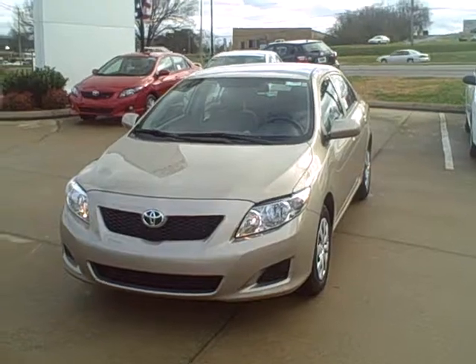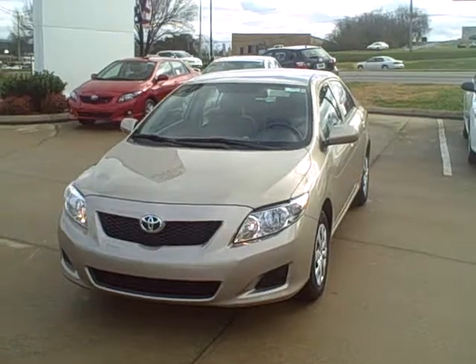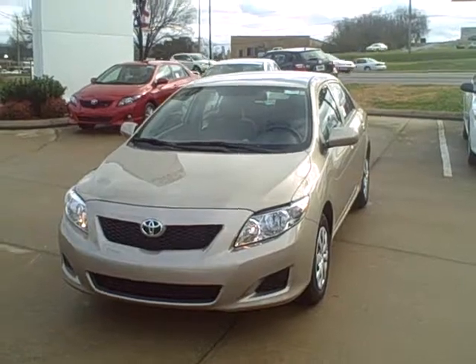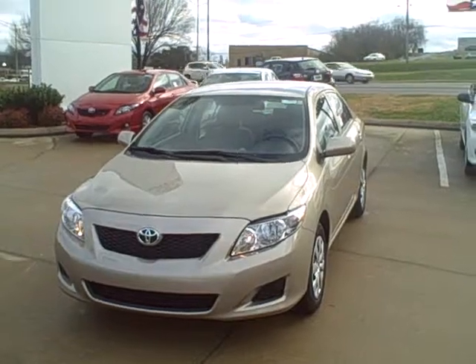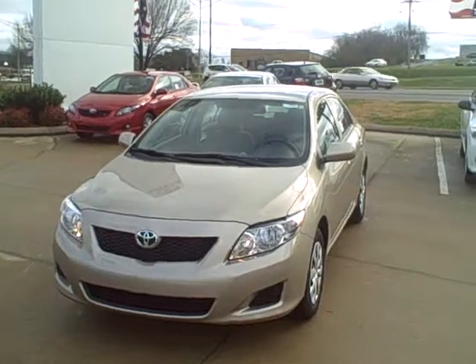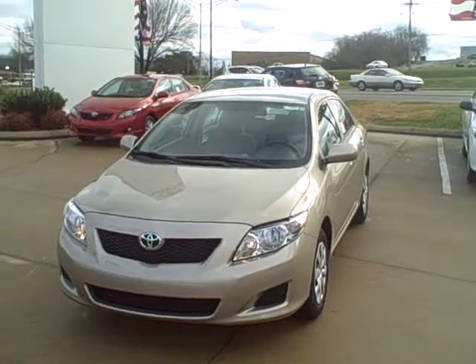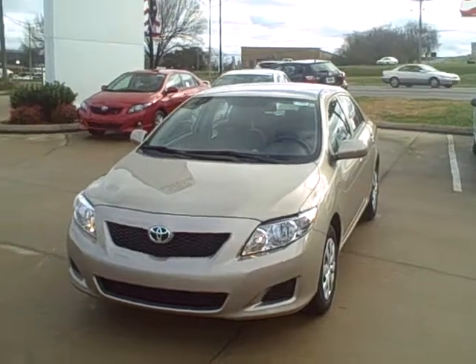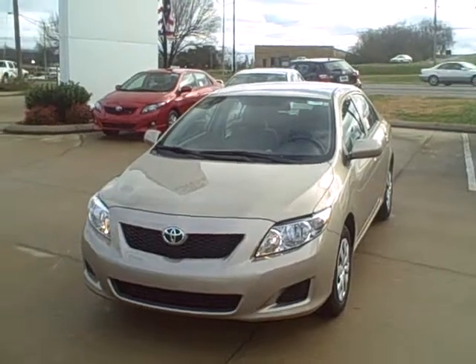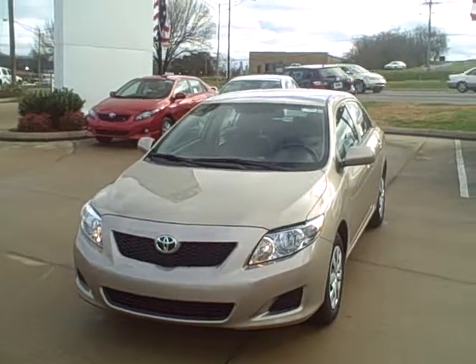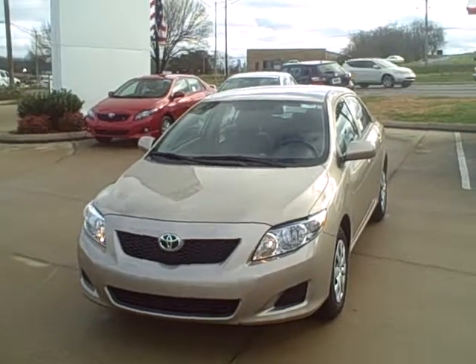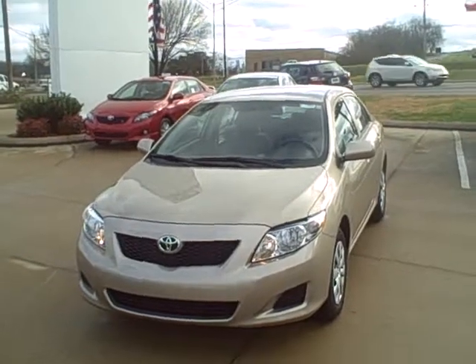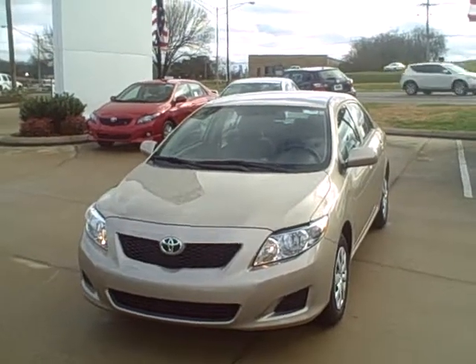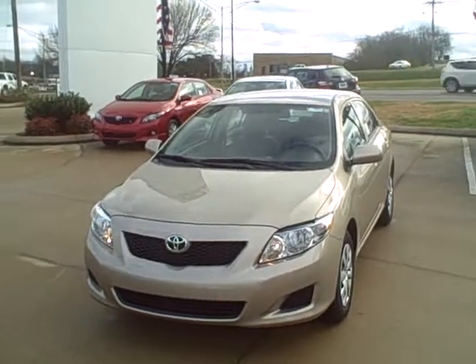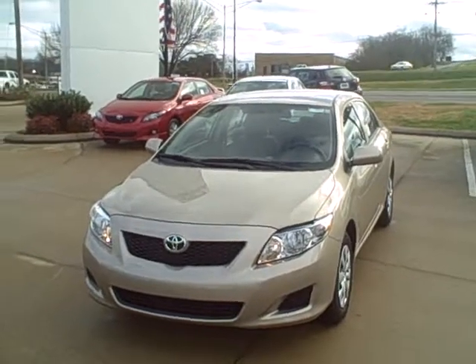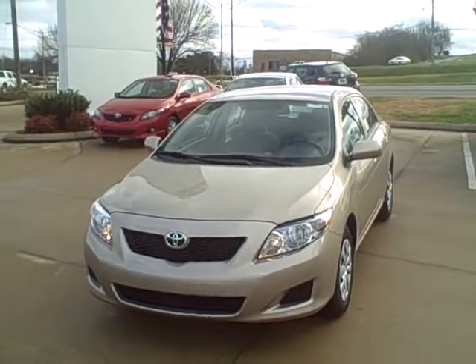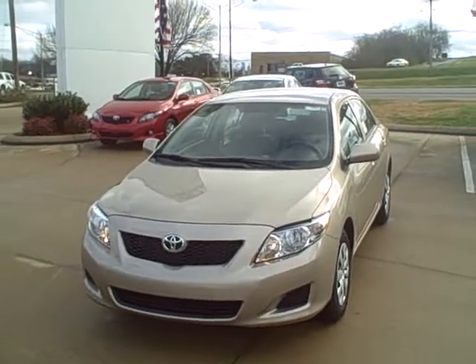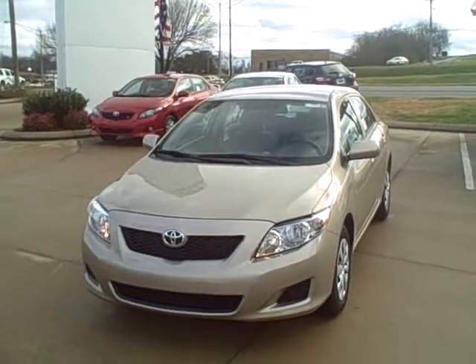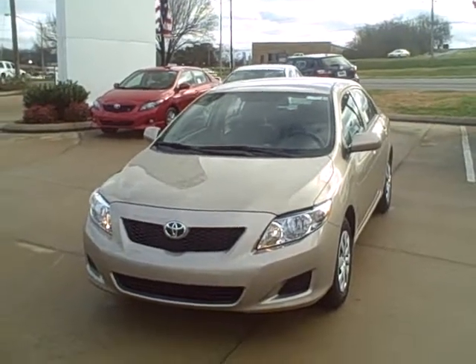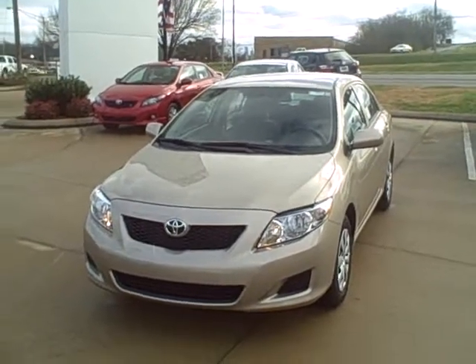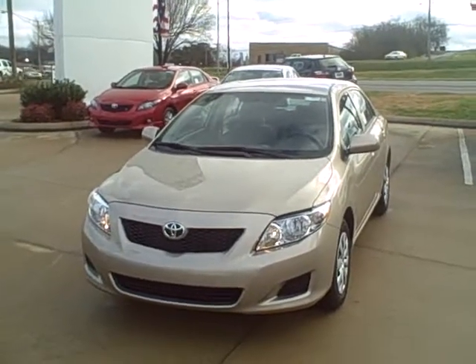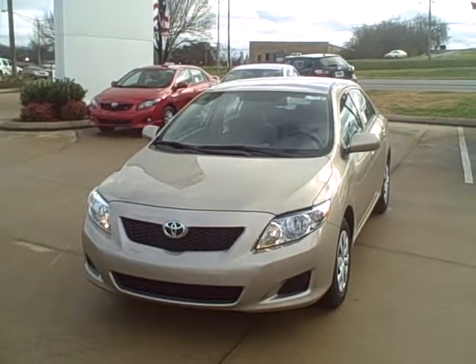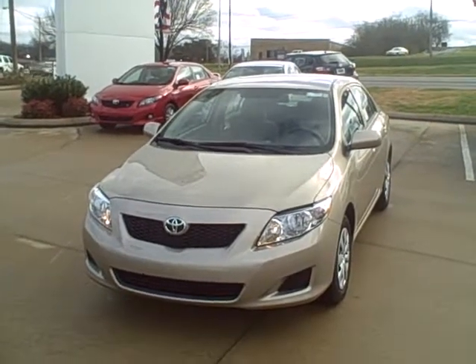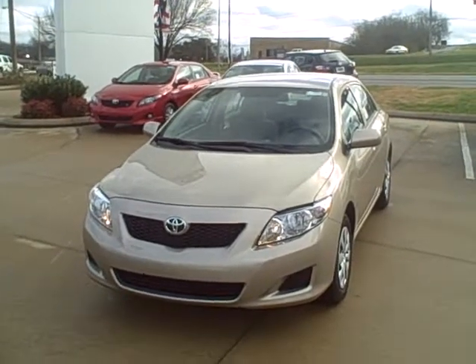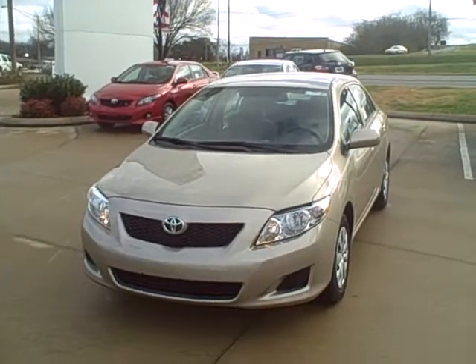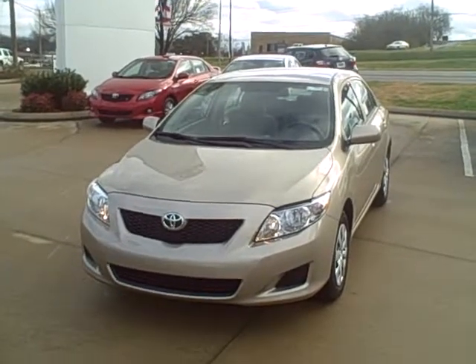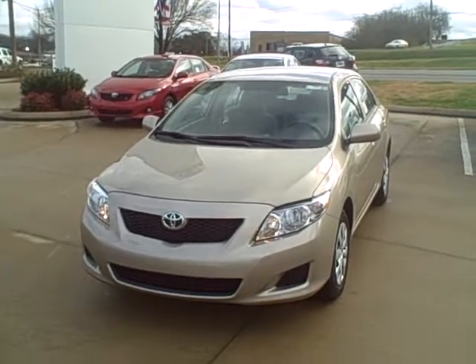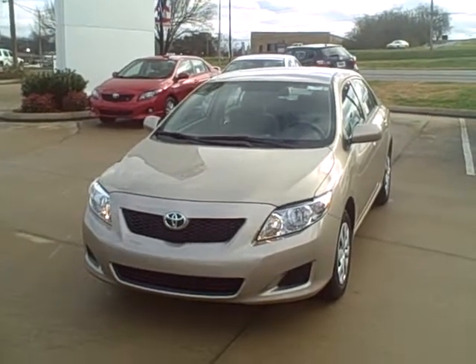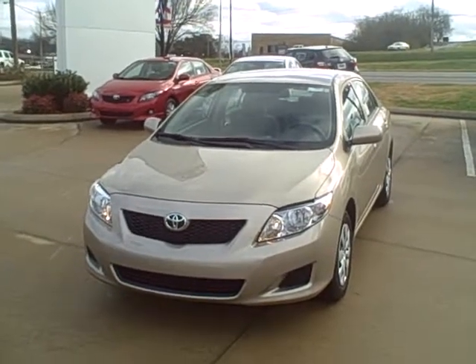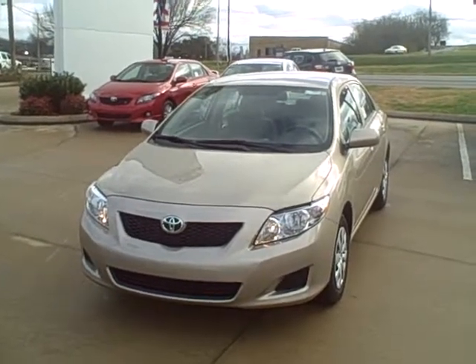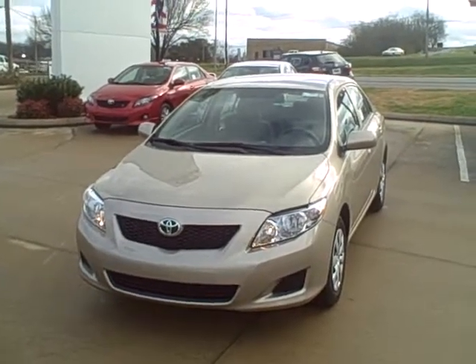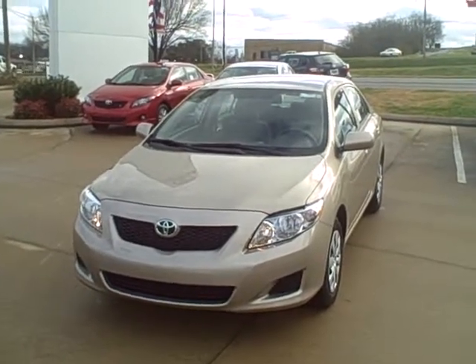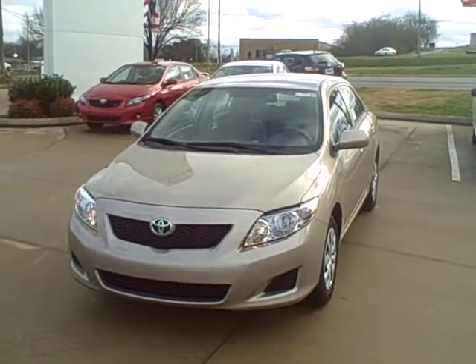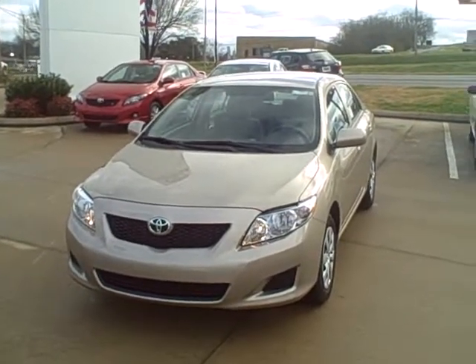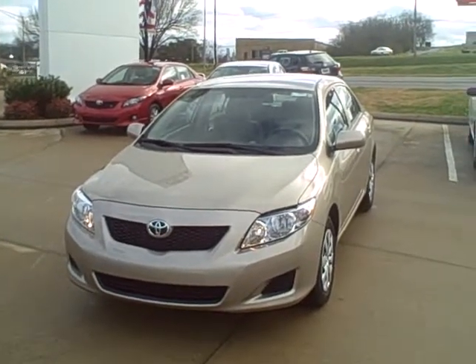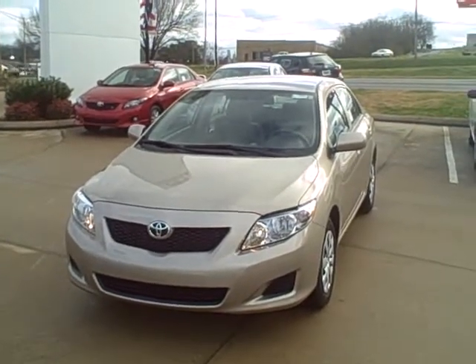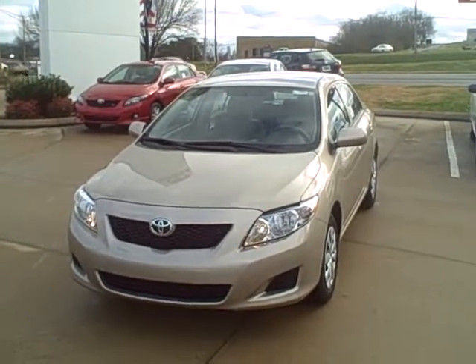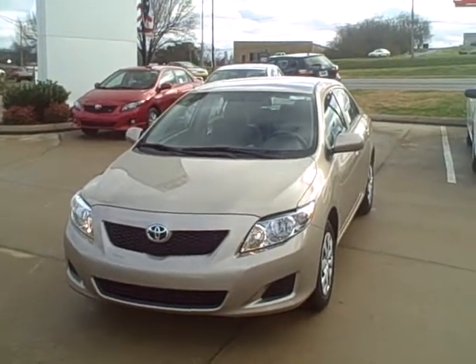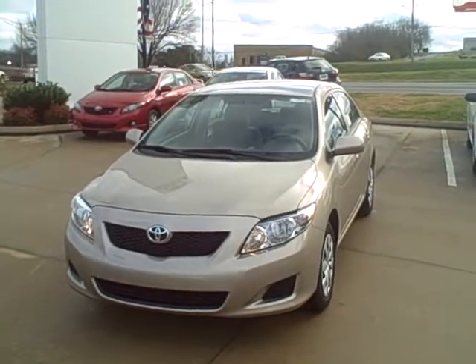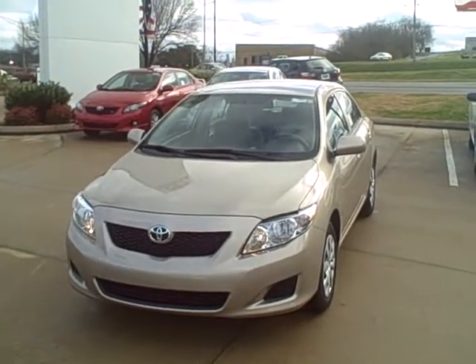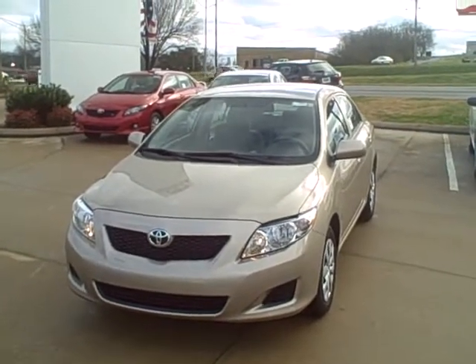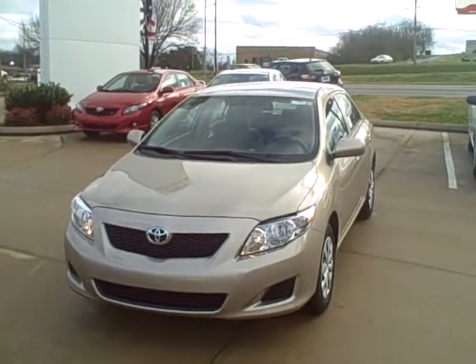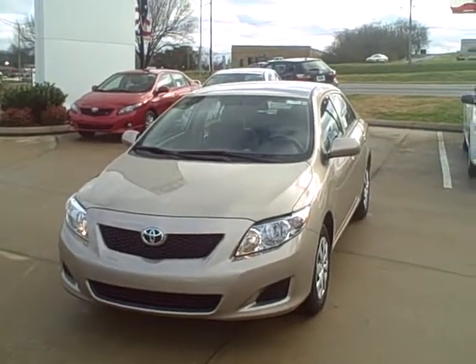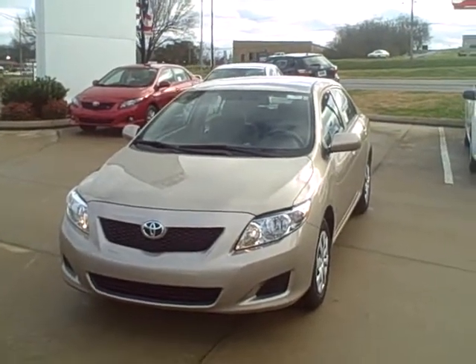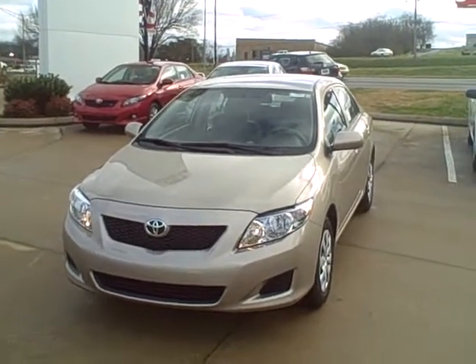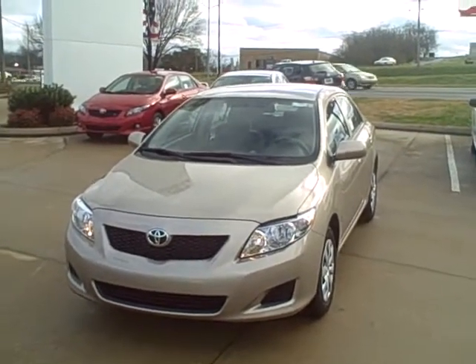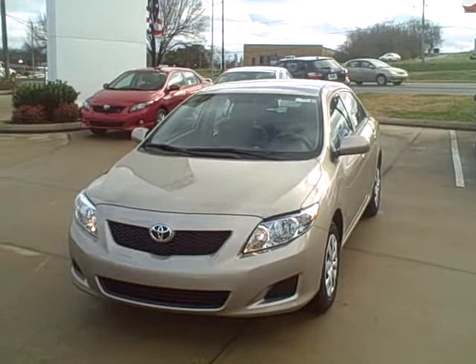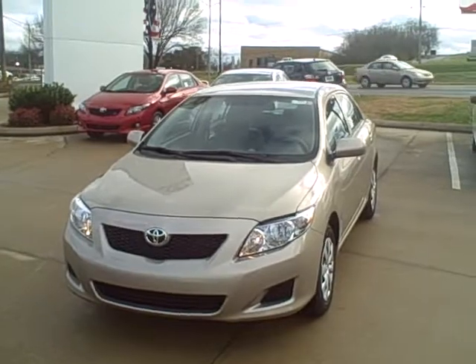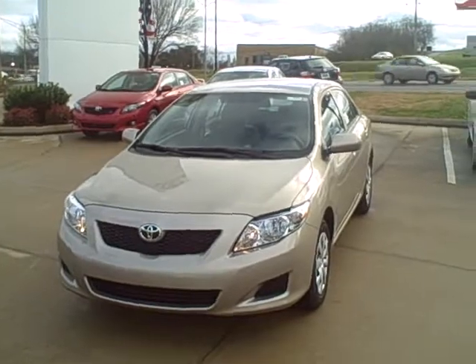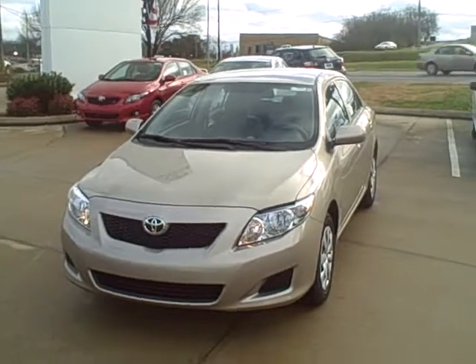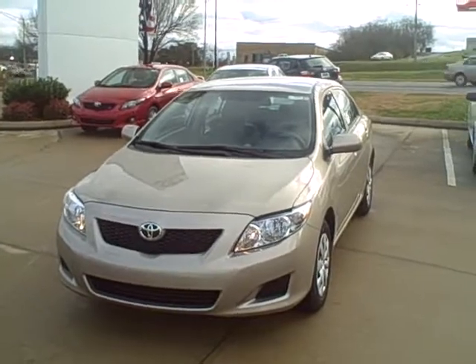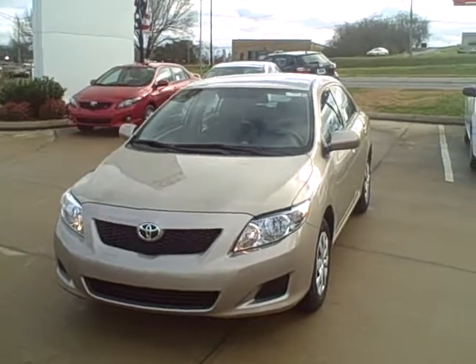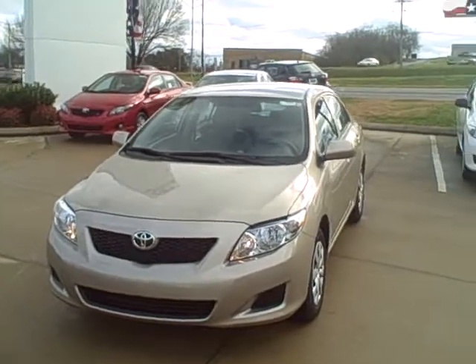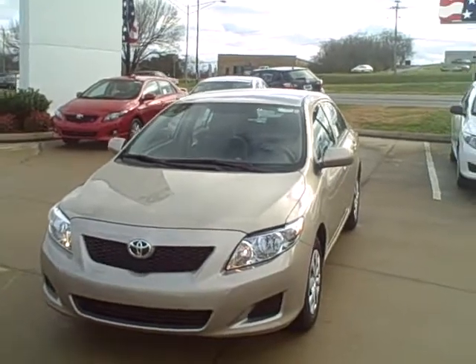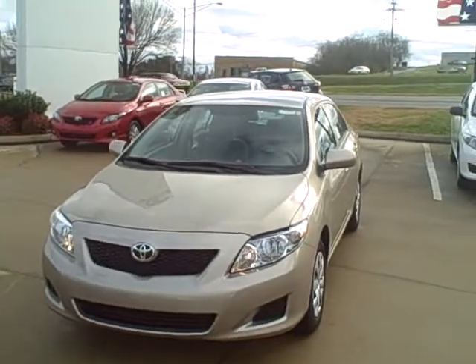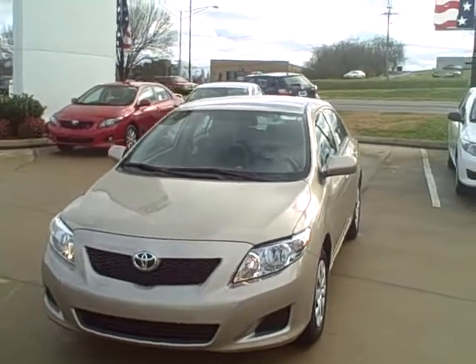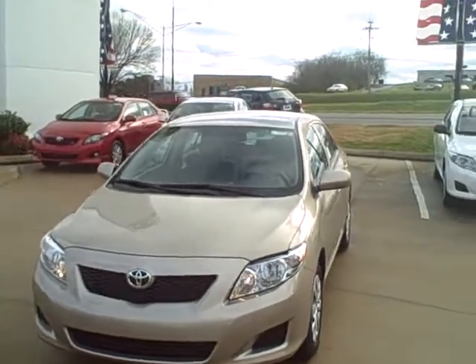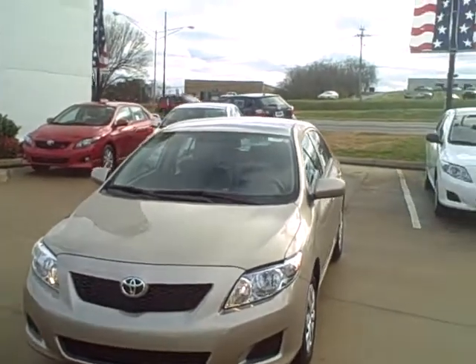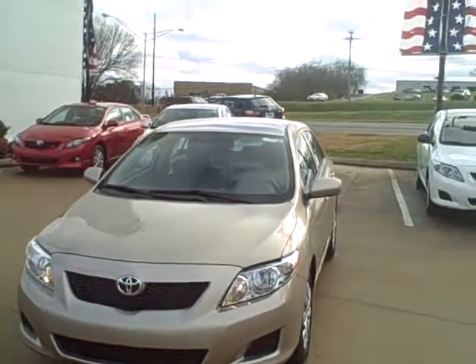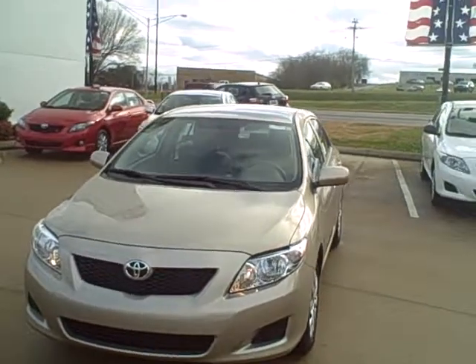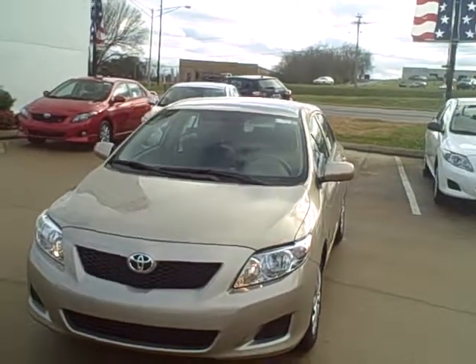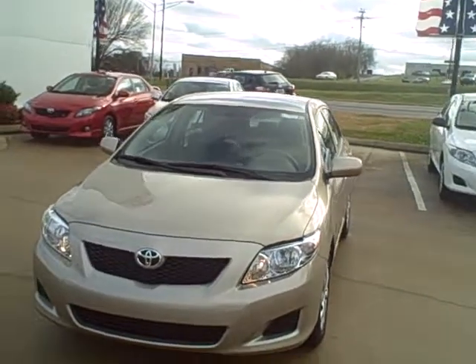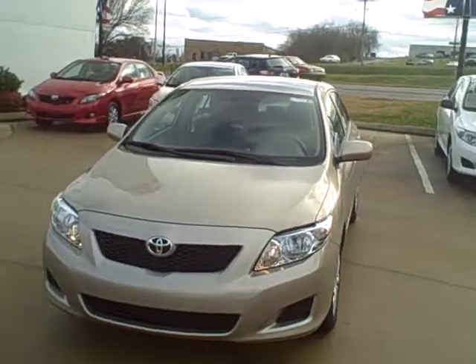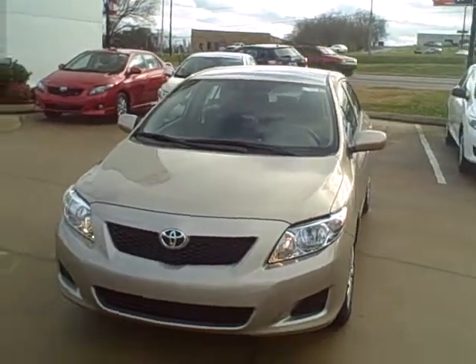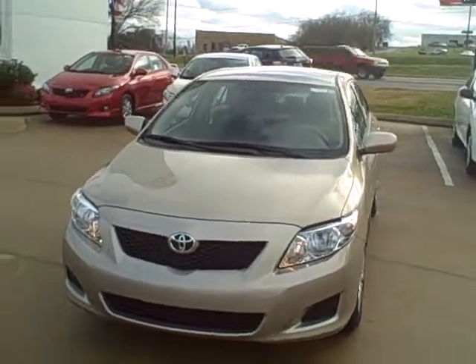Hello, this is Ben over at Roberts Toyota. I want to go ahead and show you the Corolla that you've shown interest in through our website.